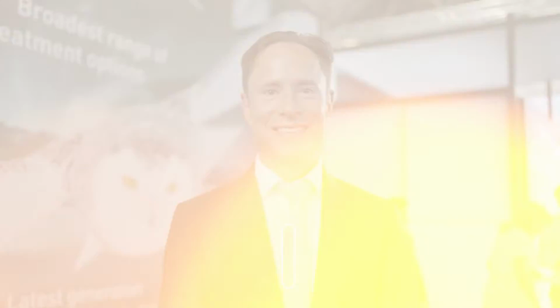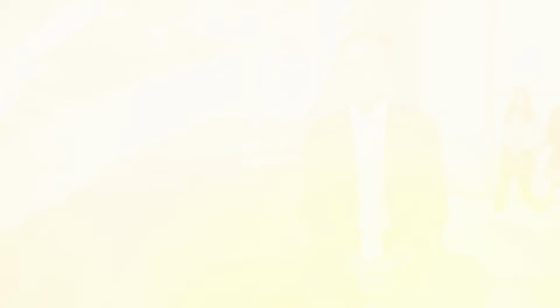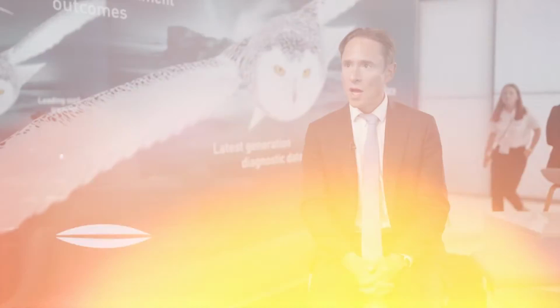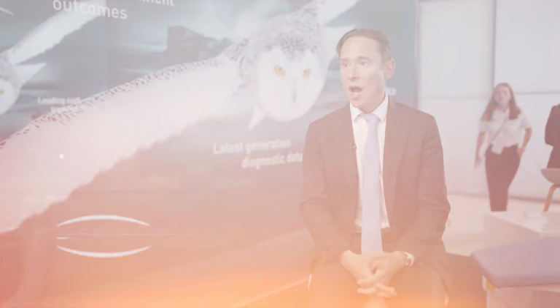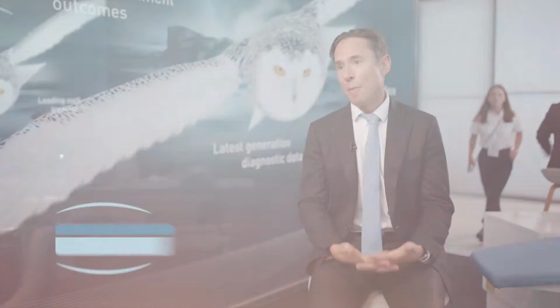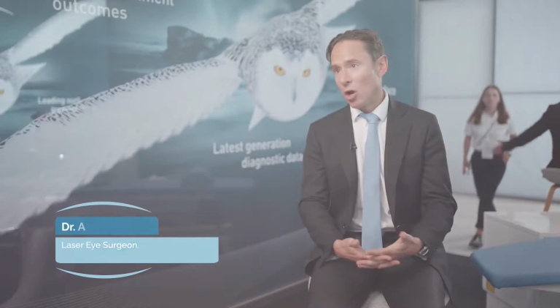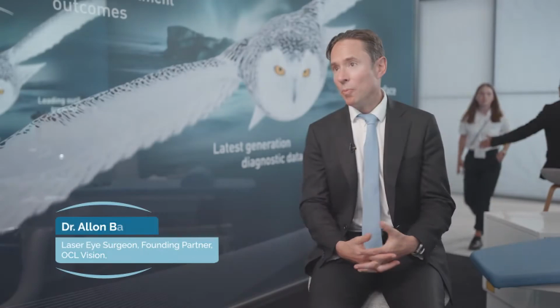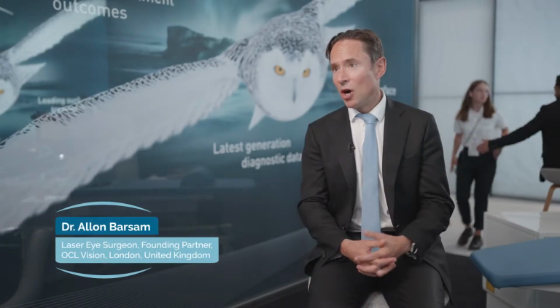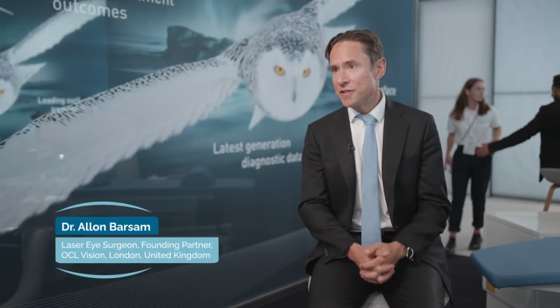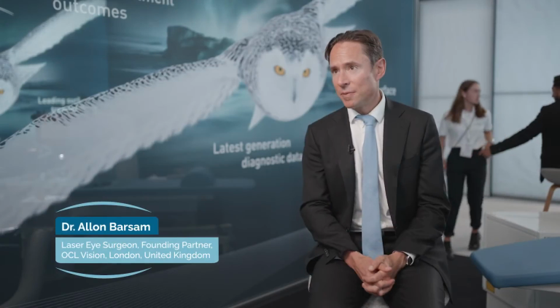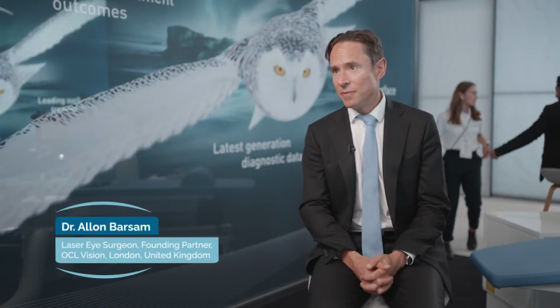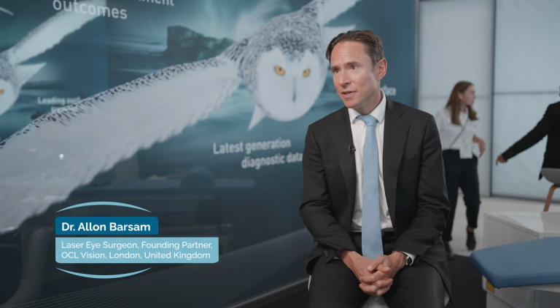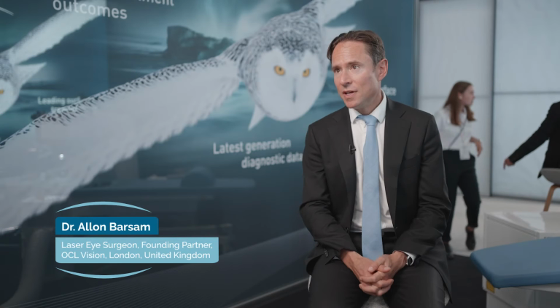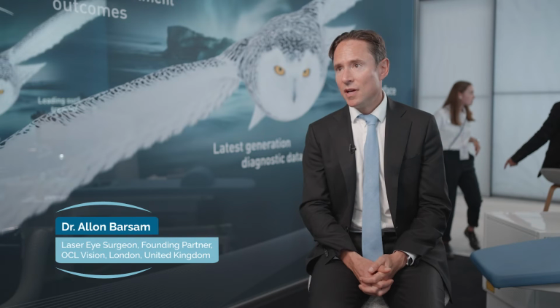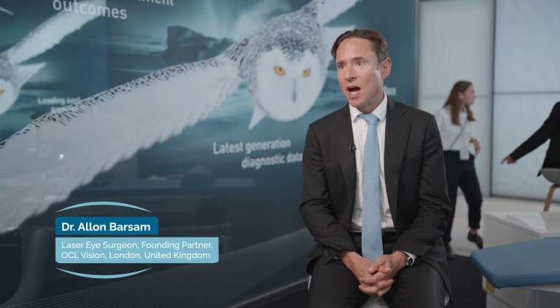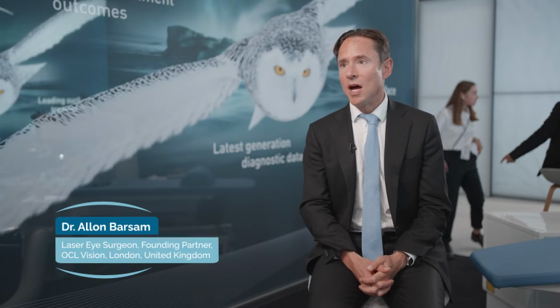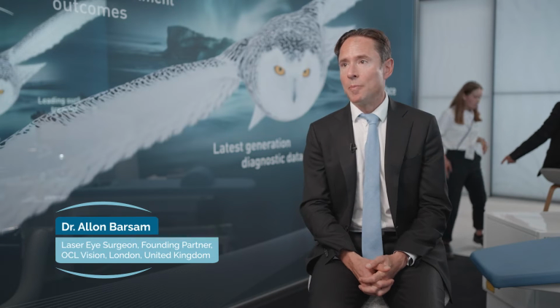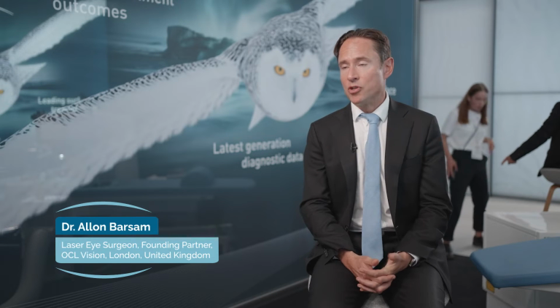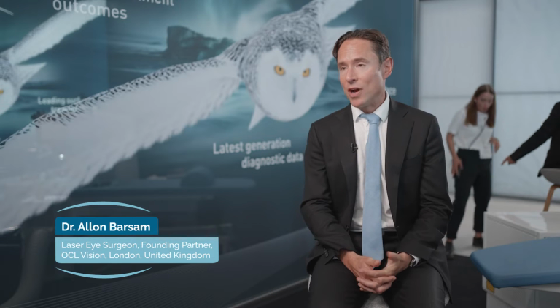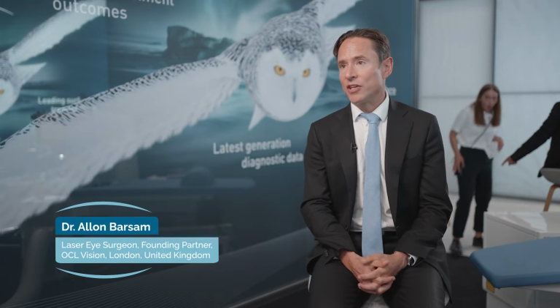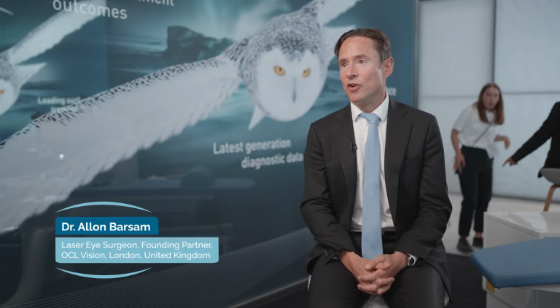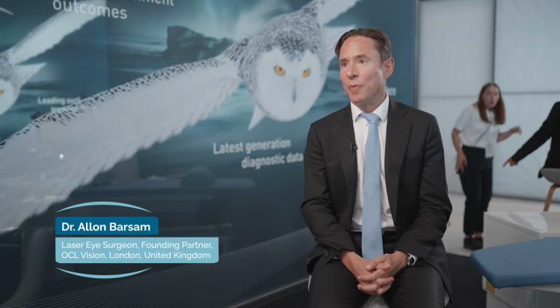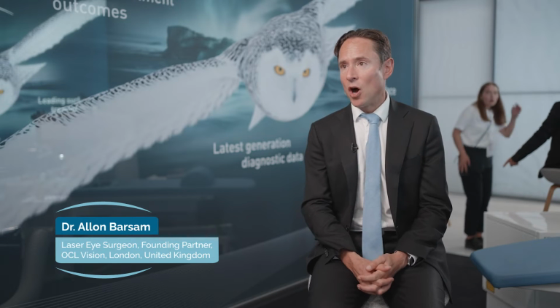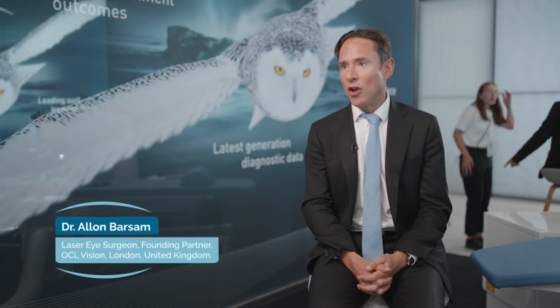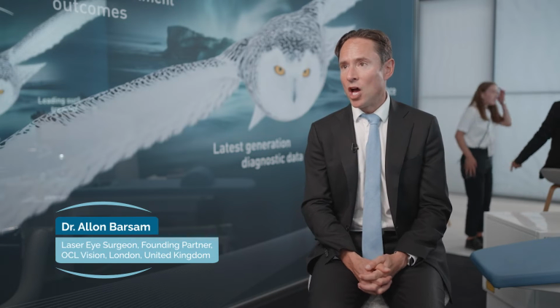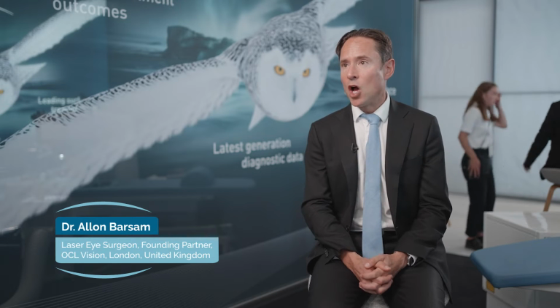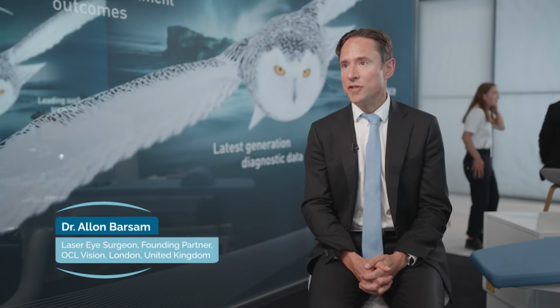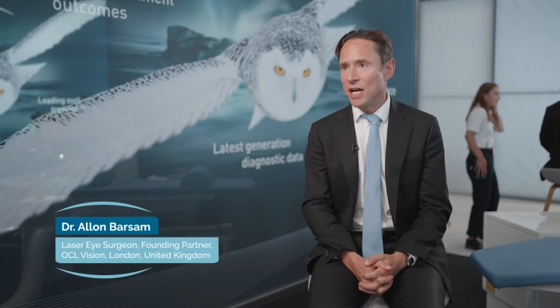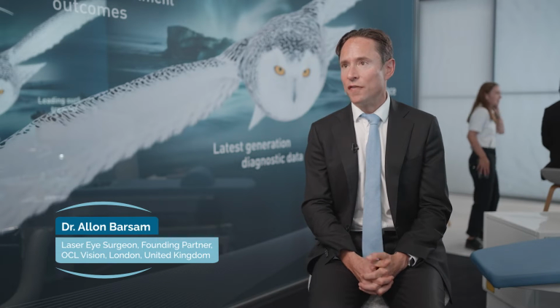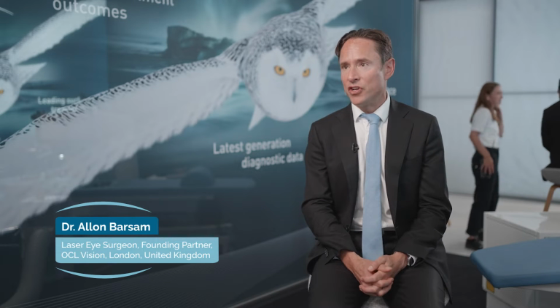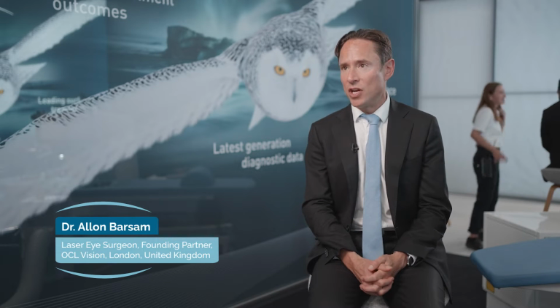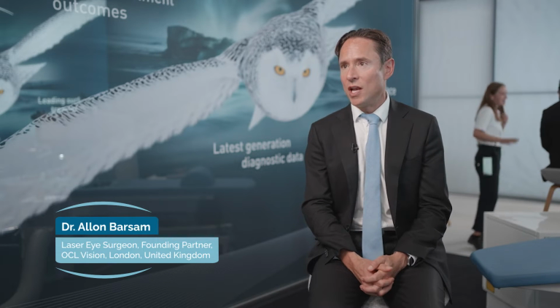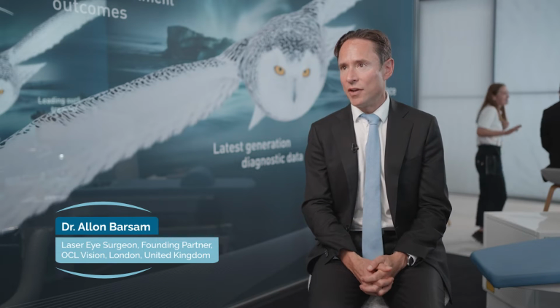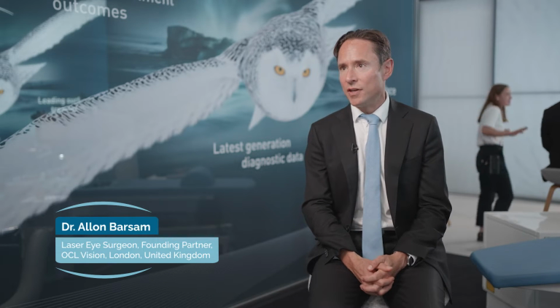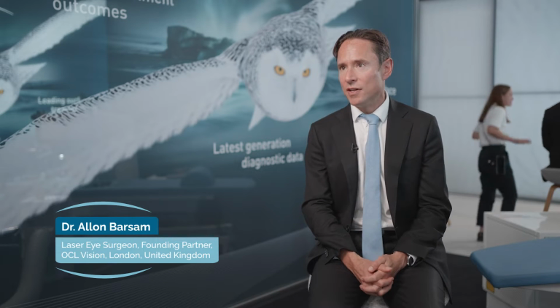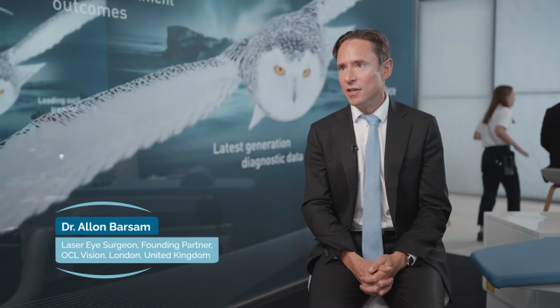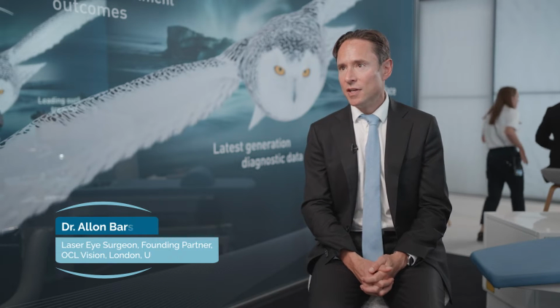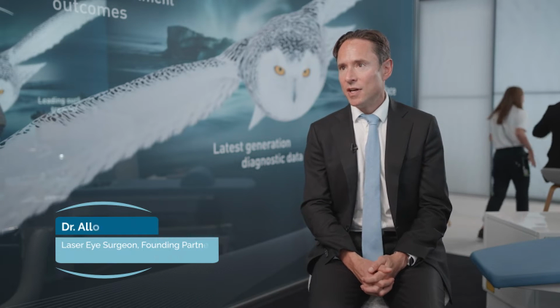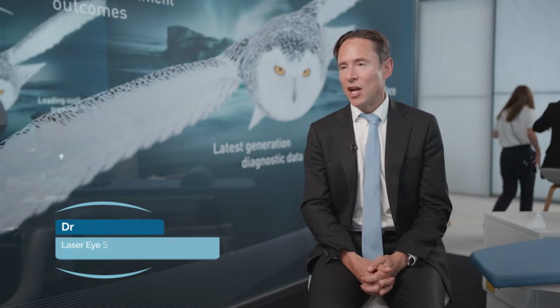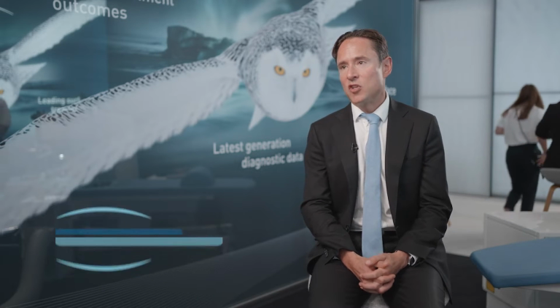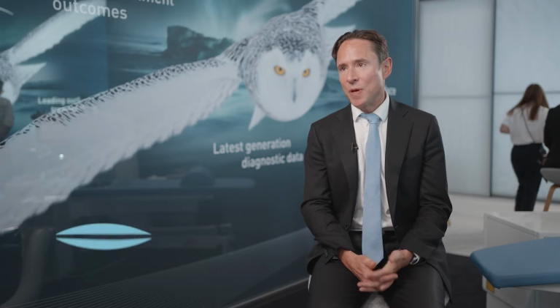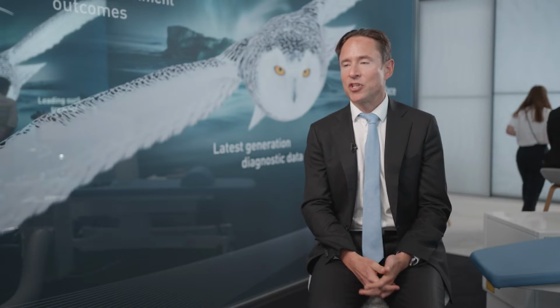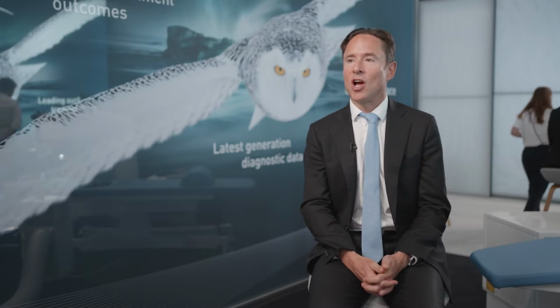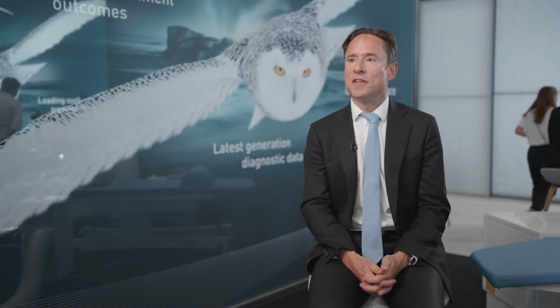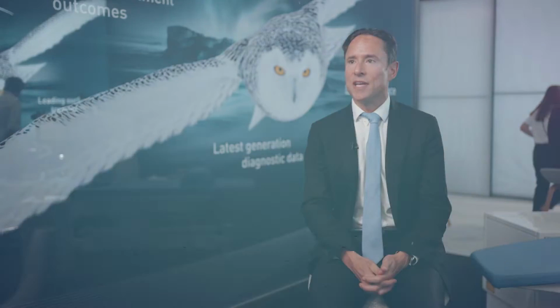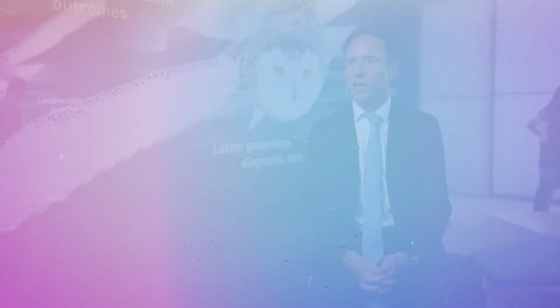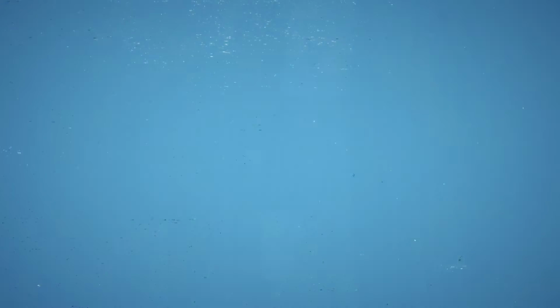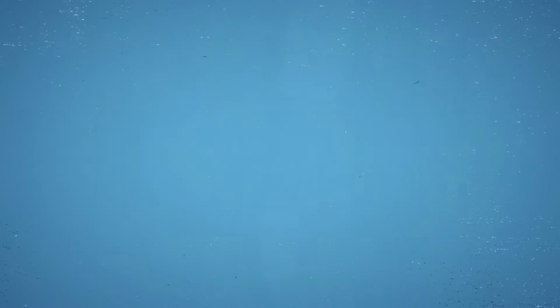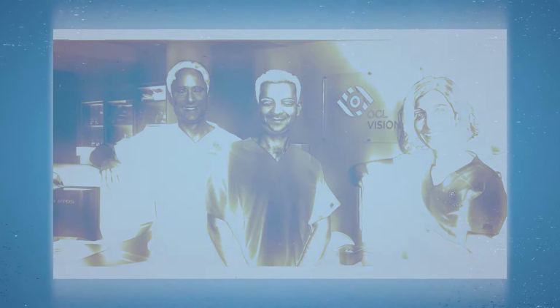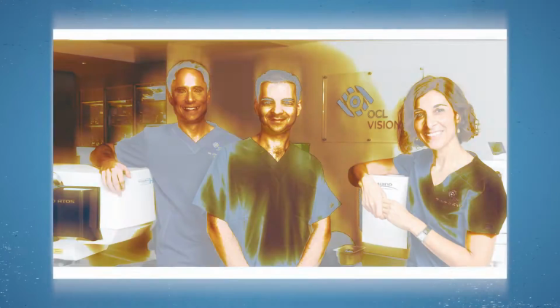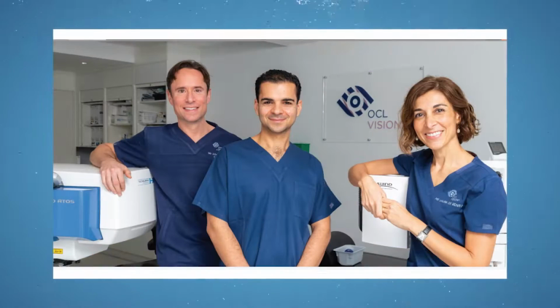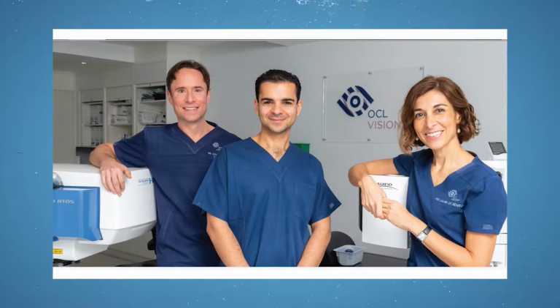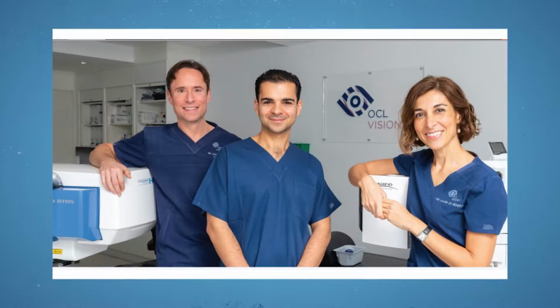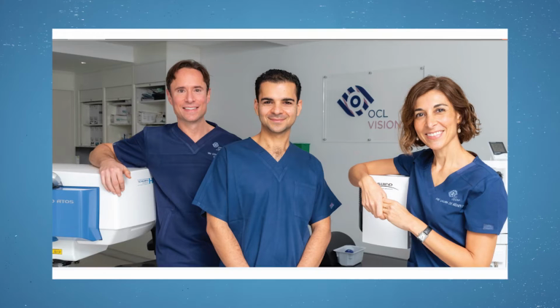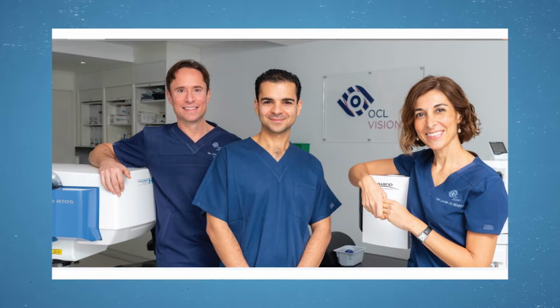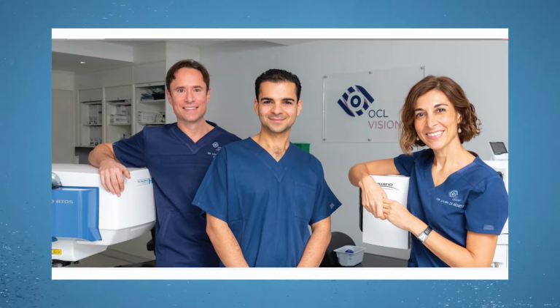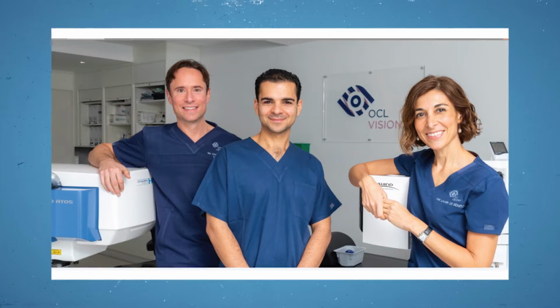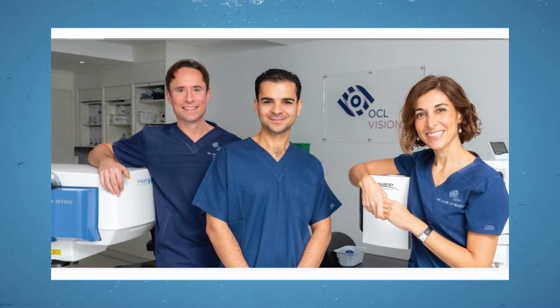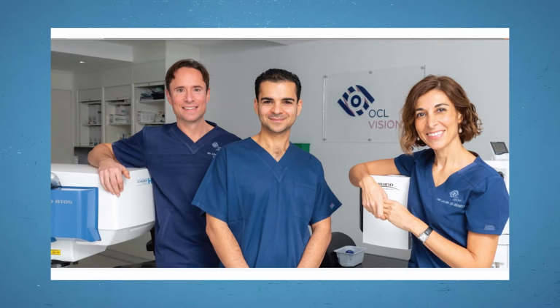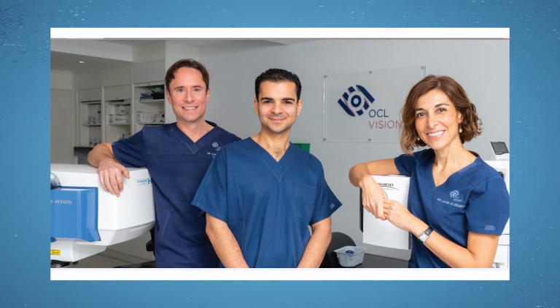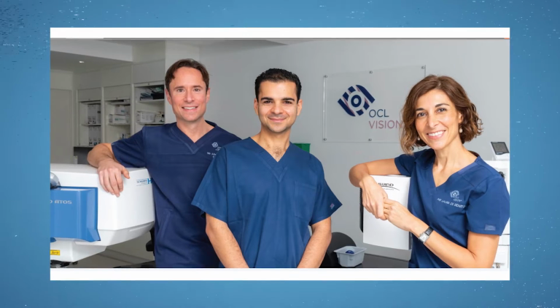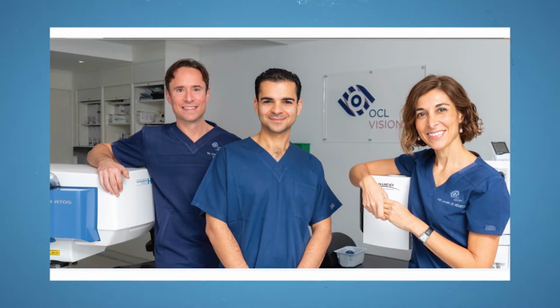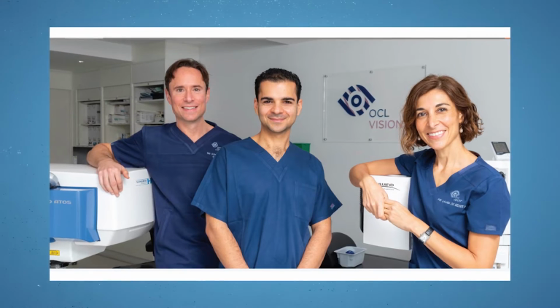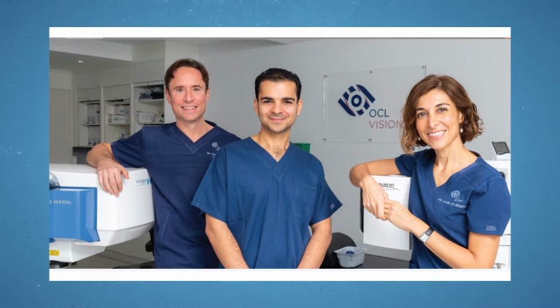I'm Alon Barsam. I'm a director and partner at OCL Vision in London and I specialize in refractive cataract surgery and corneal surgery.